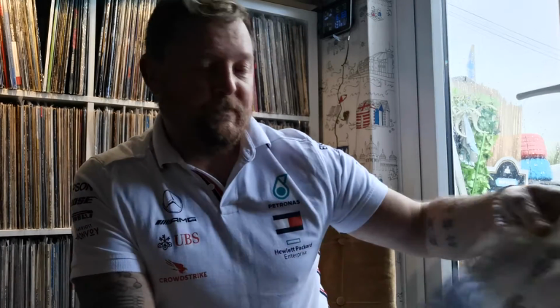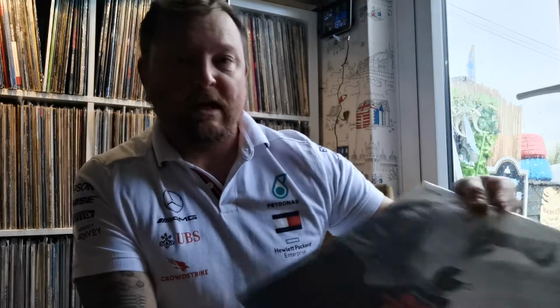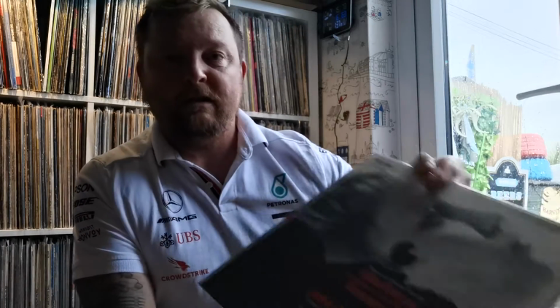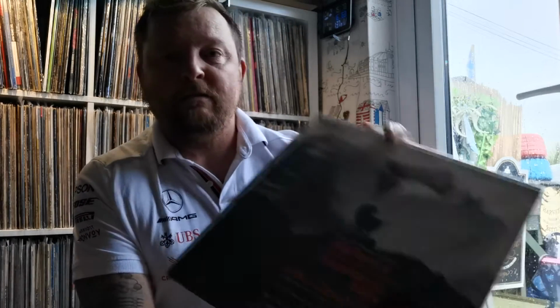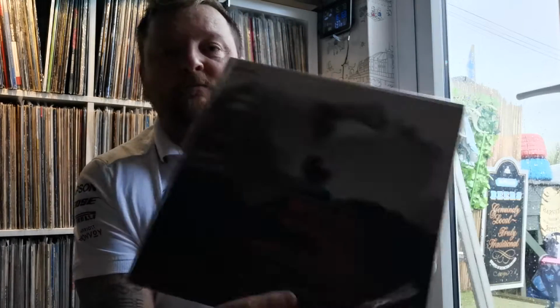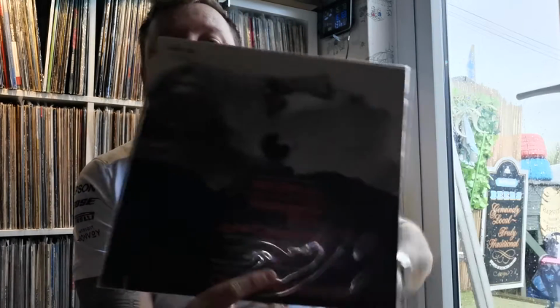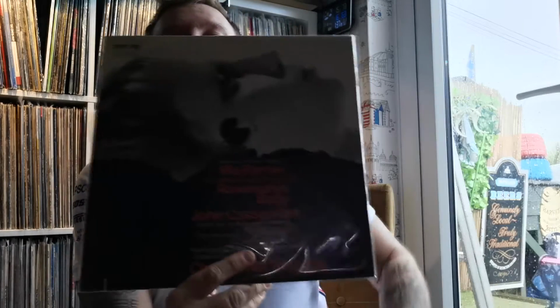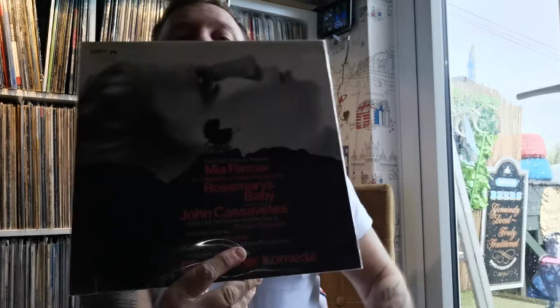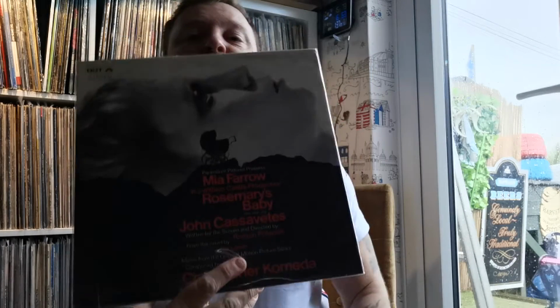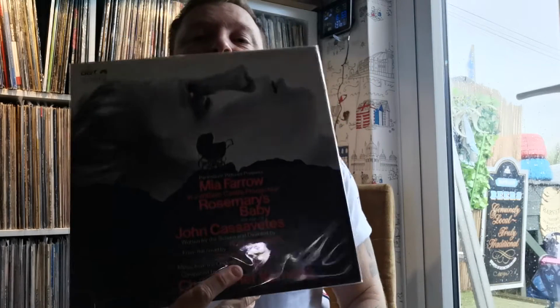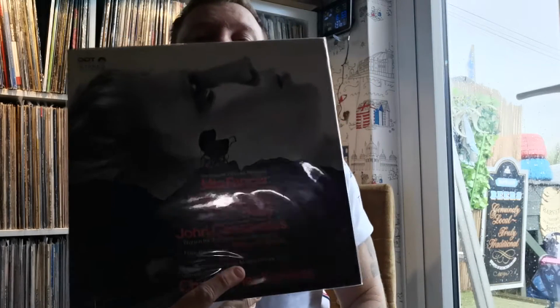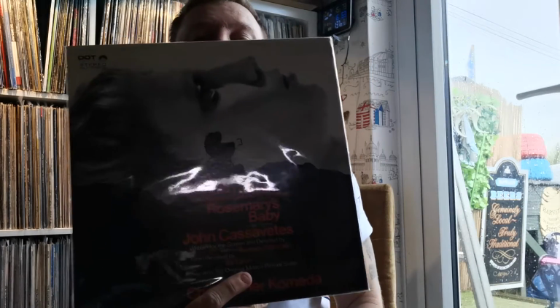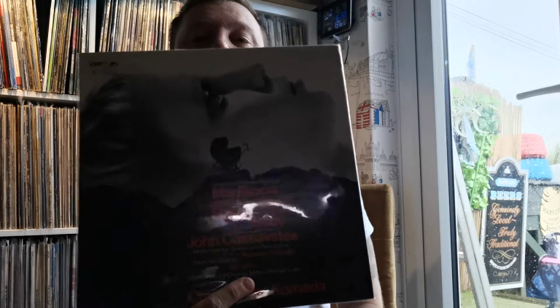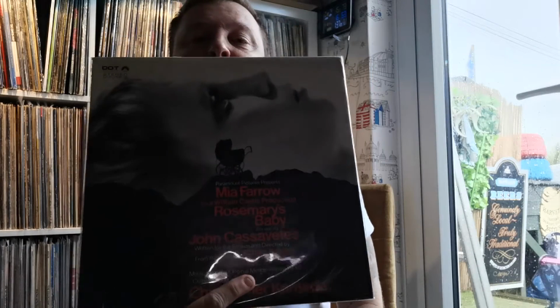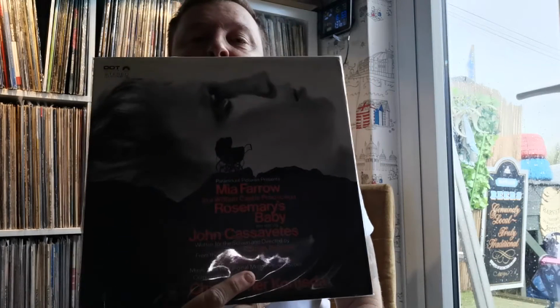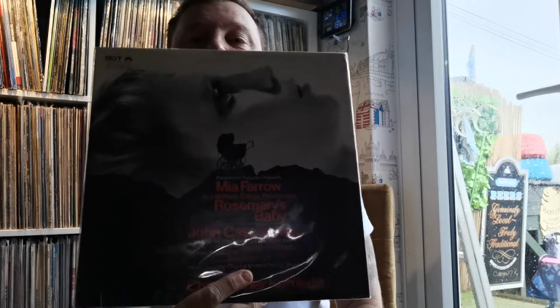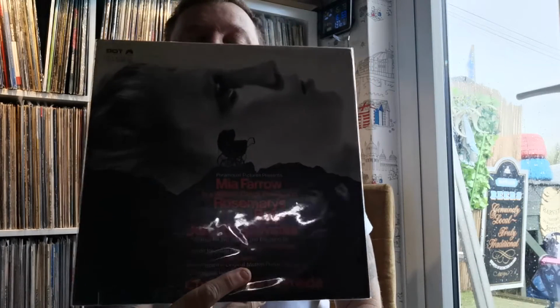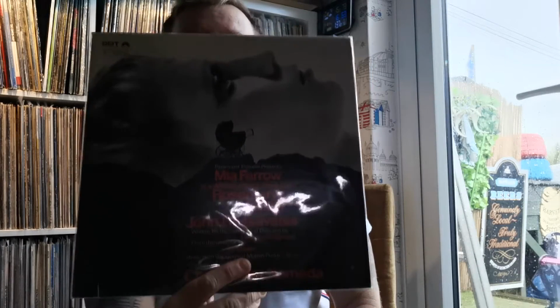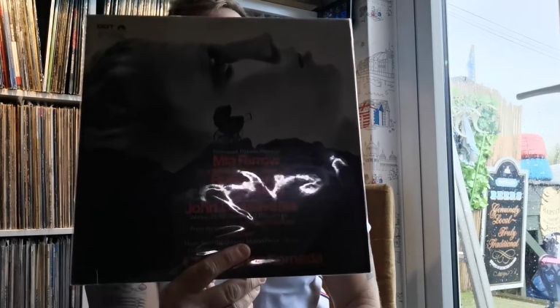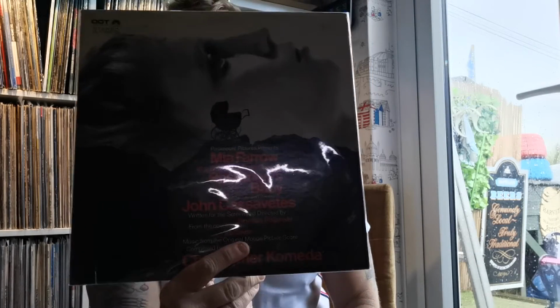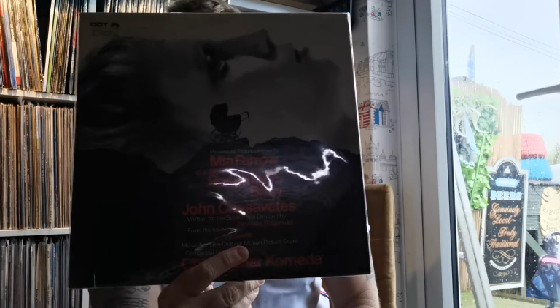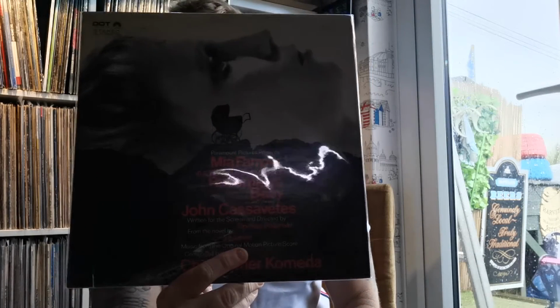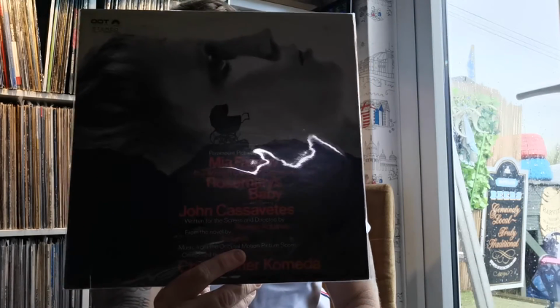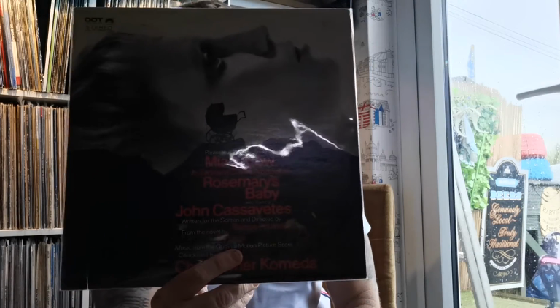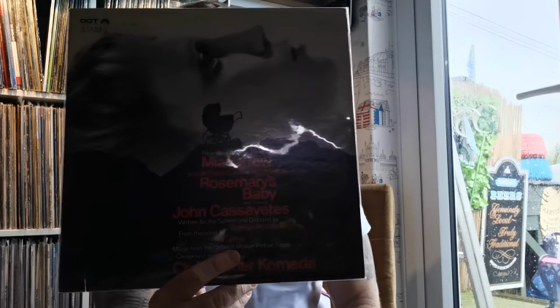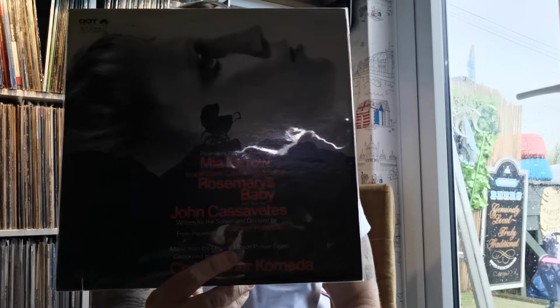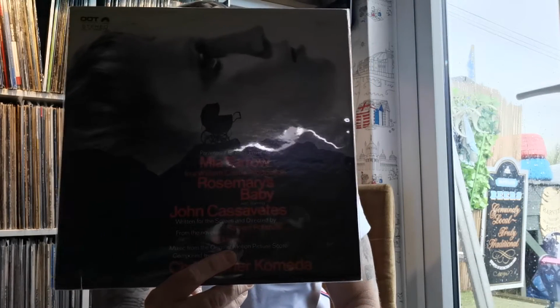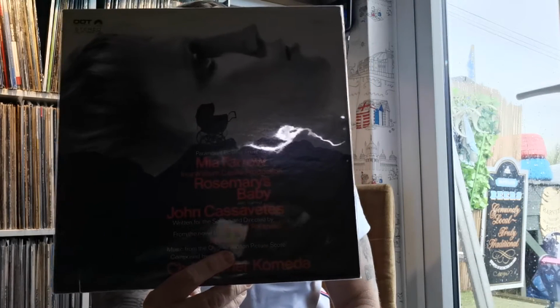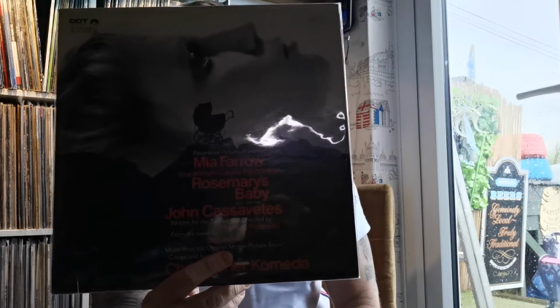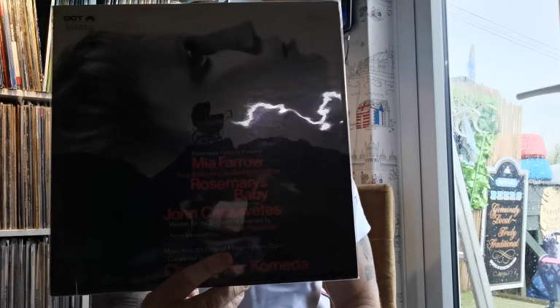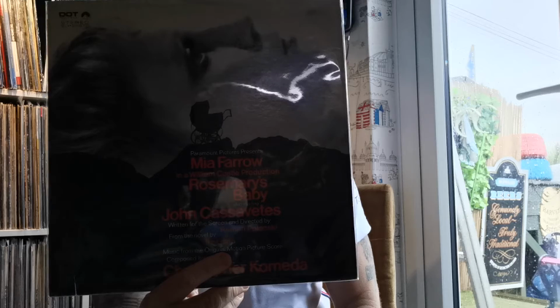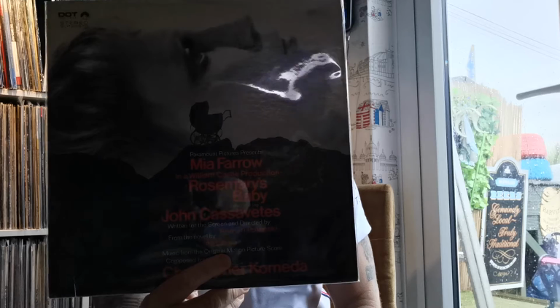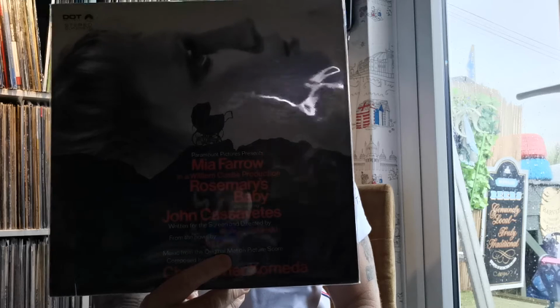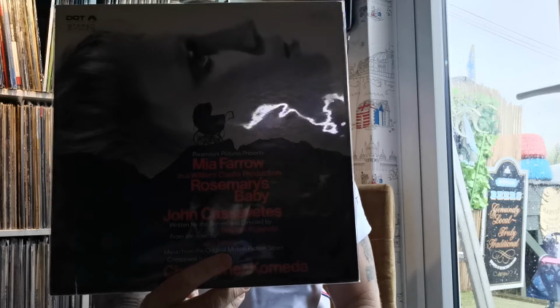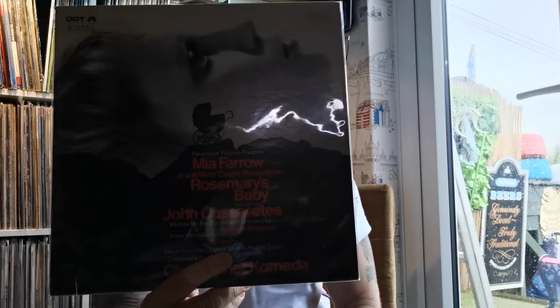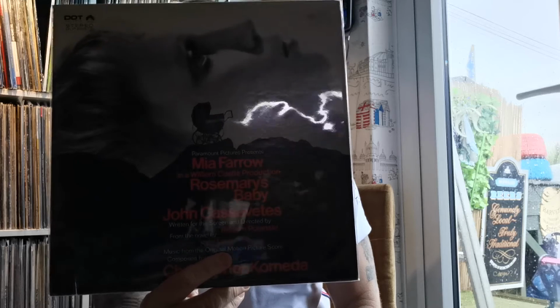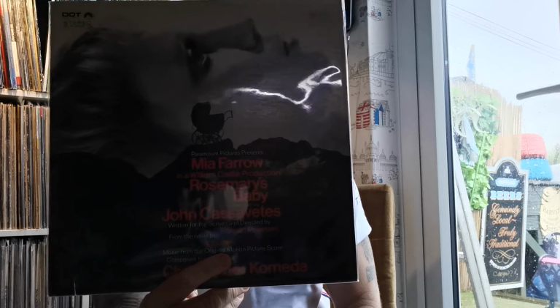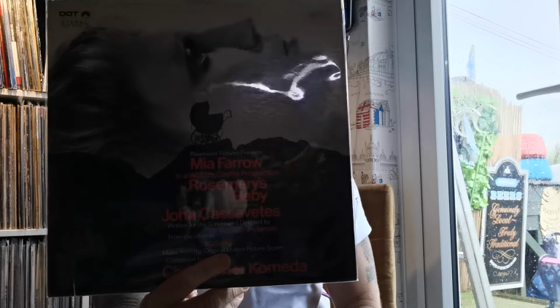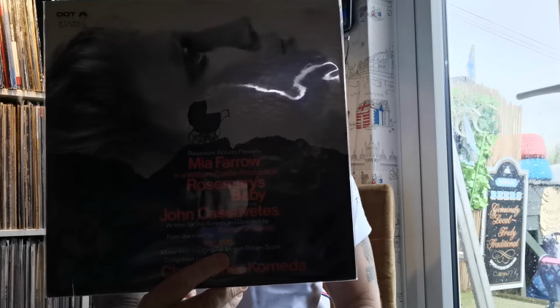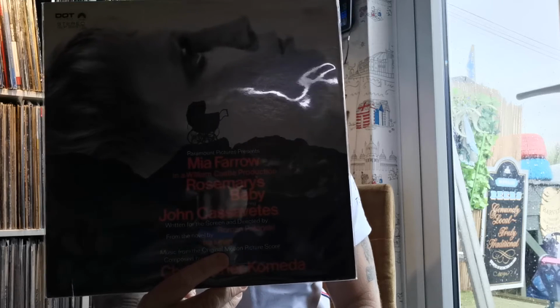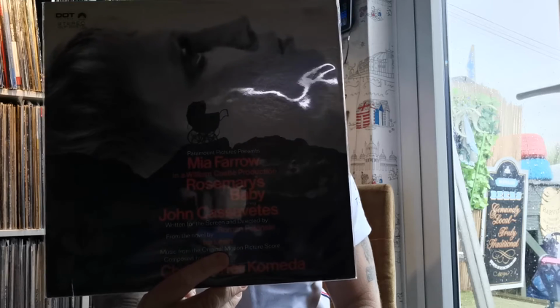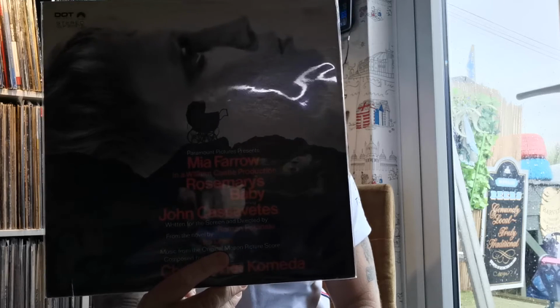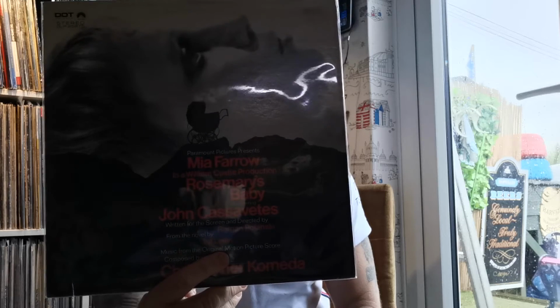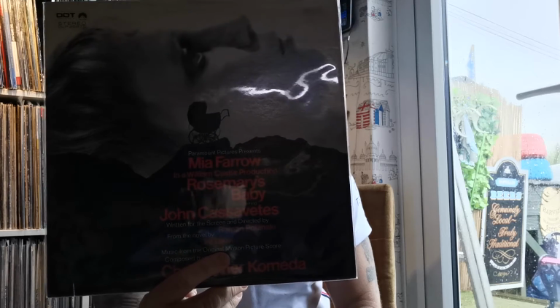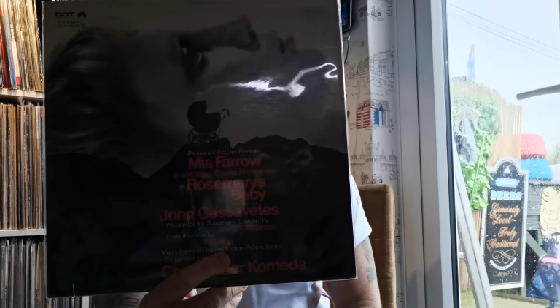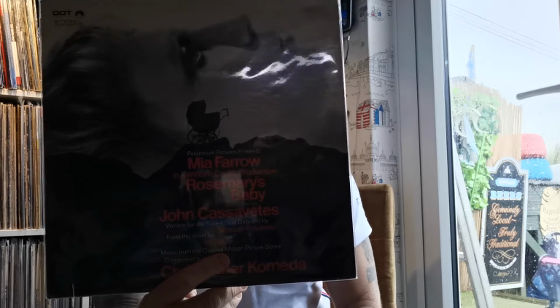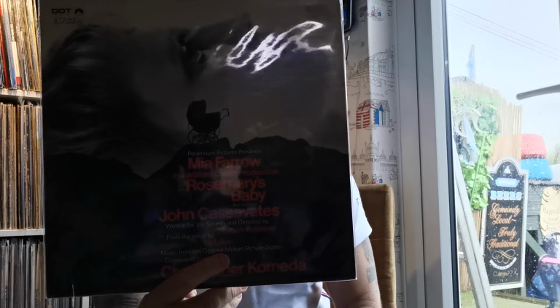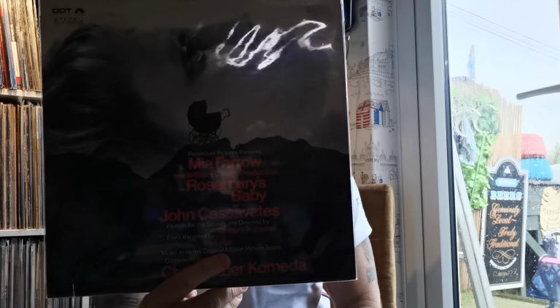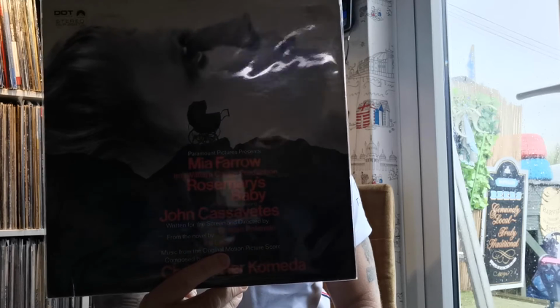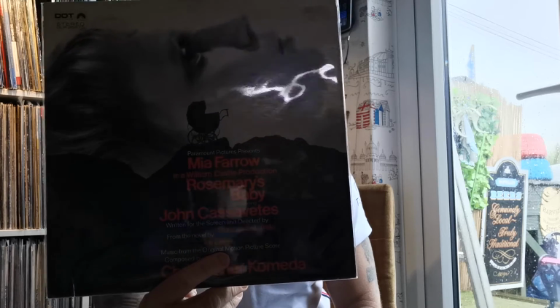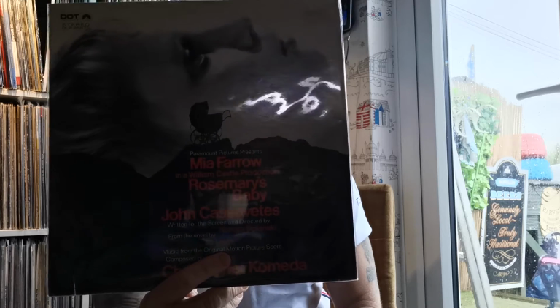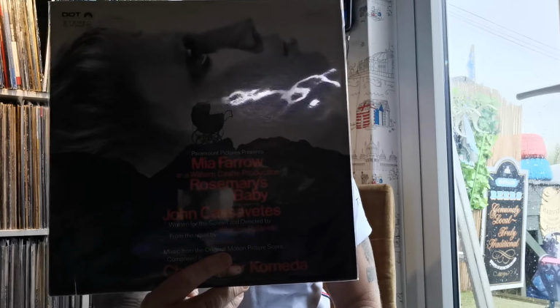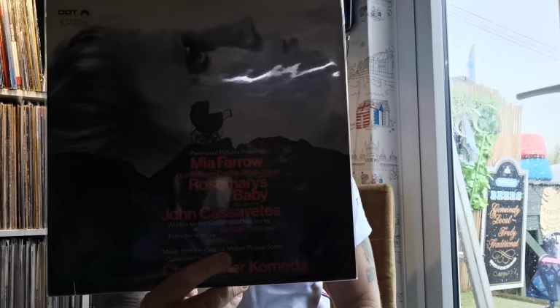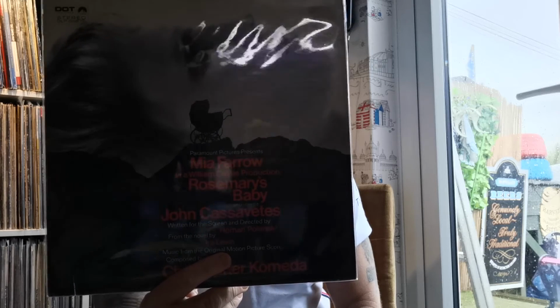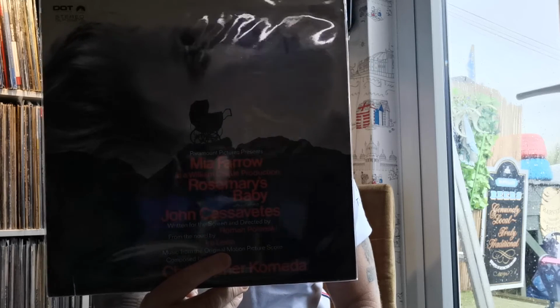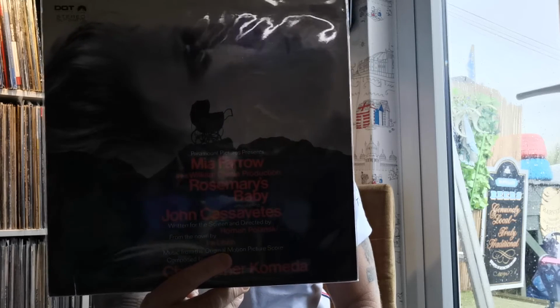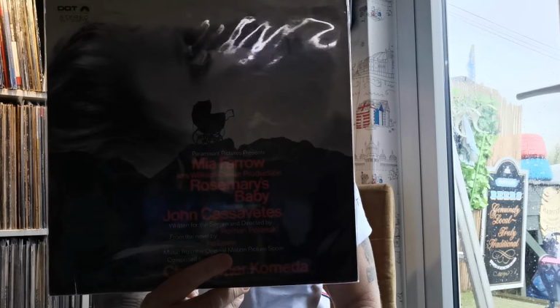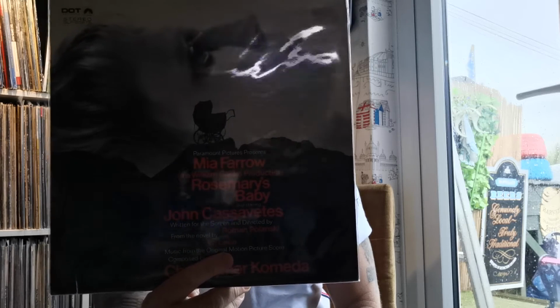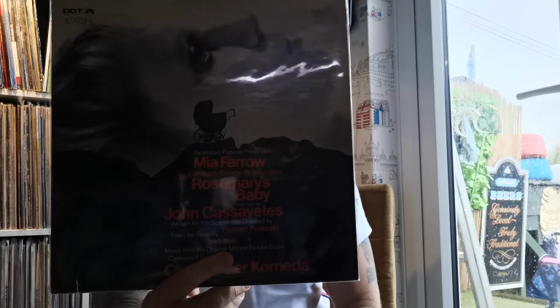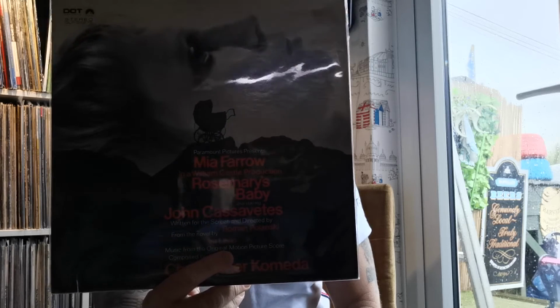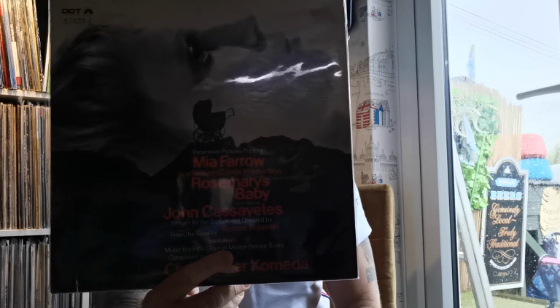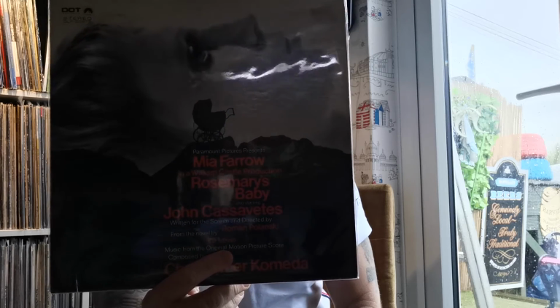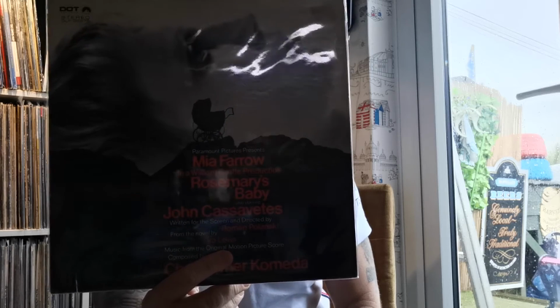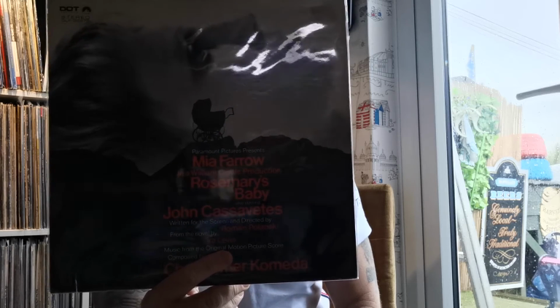And then Rosemary's Baby, which is another good movie — pretty good, actually very good.